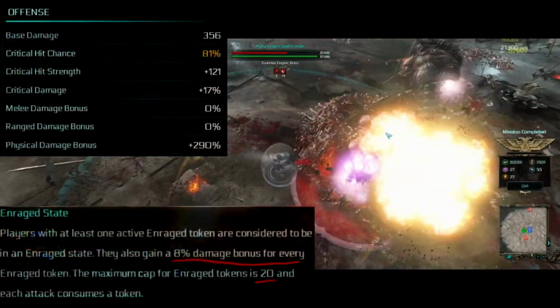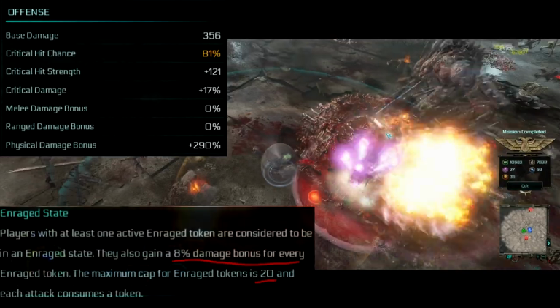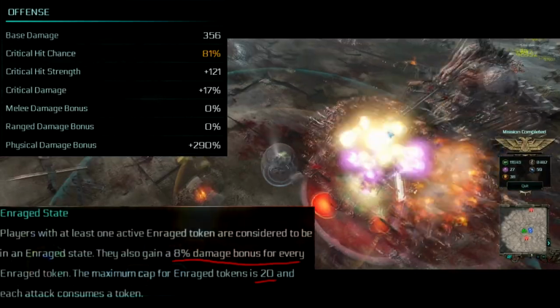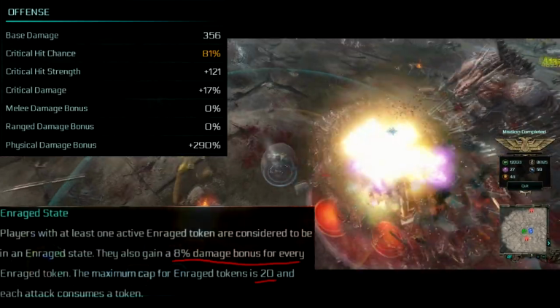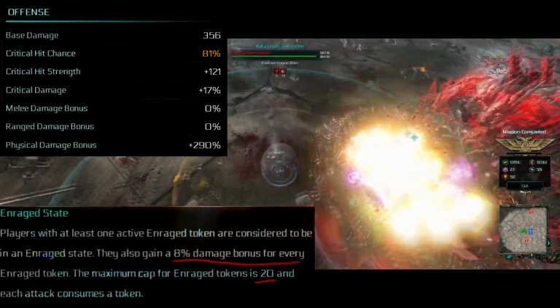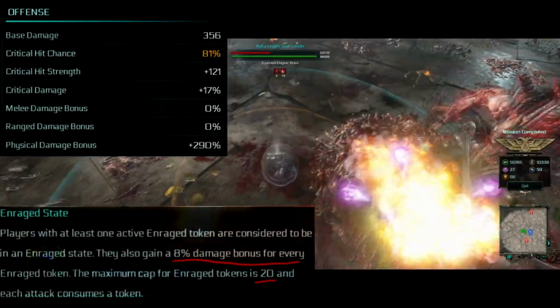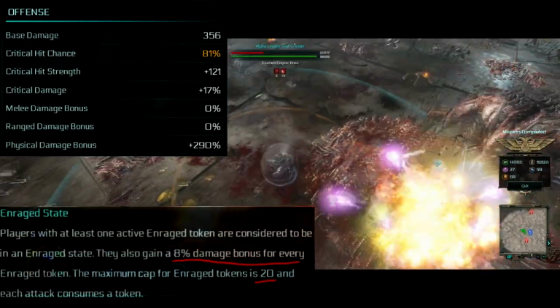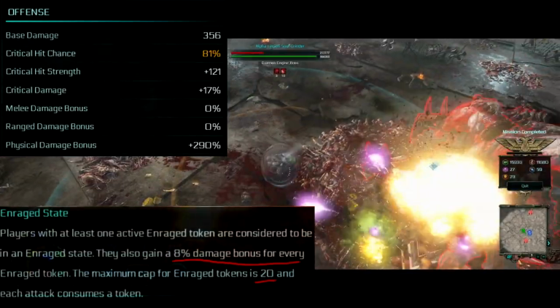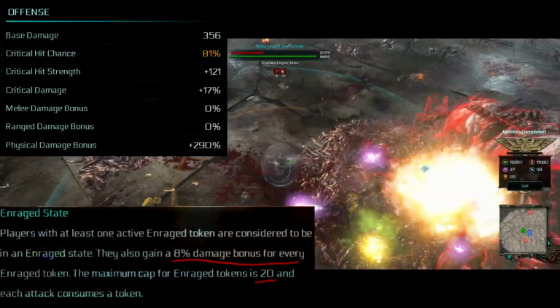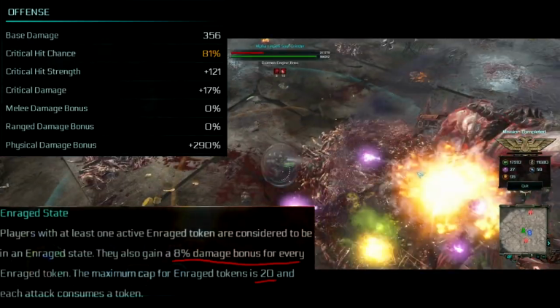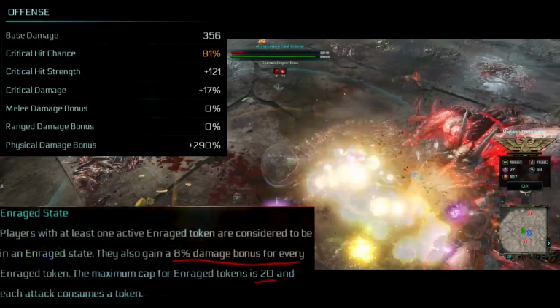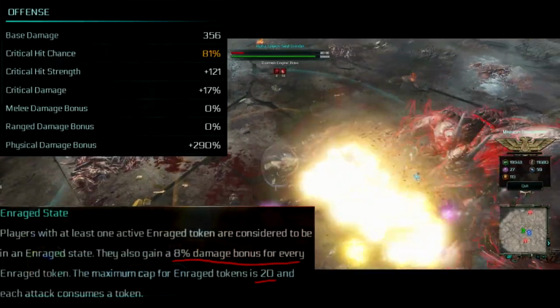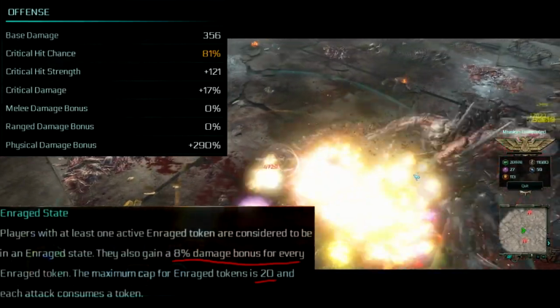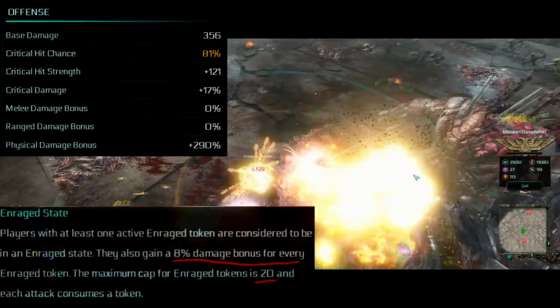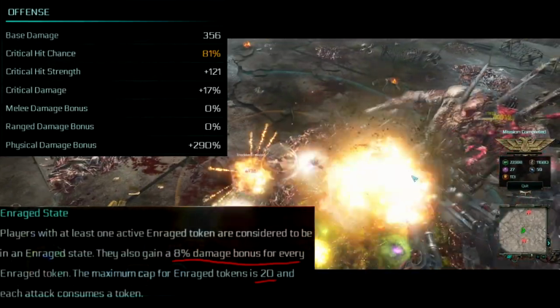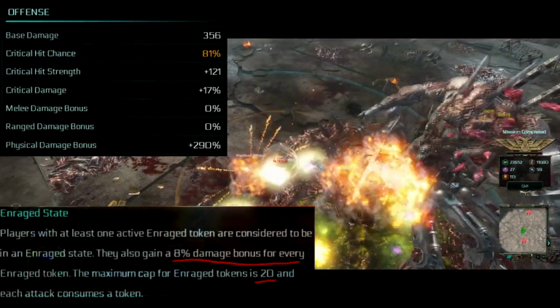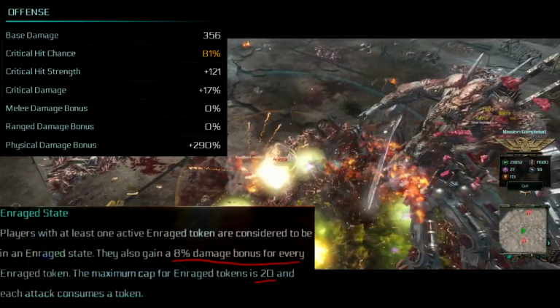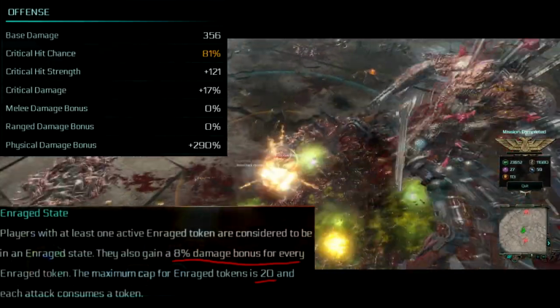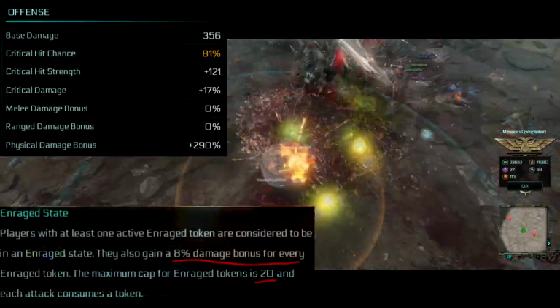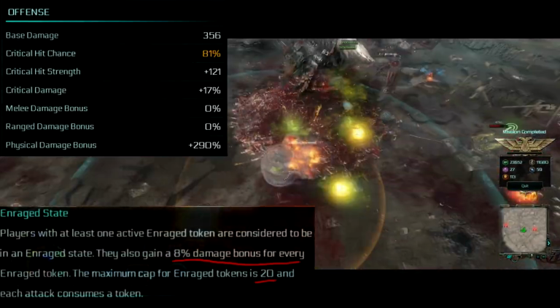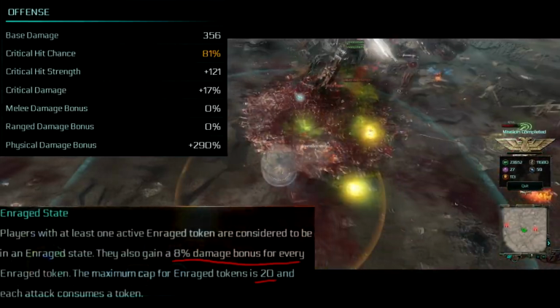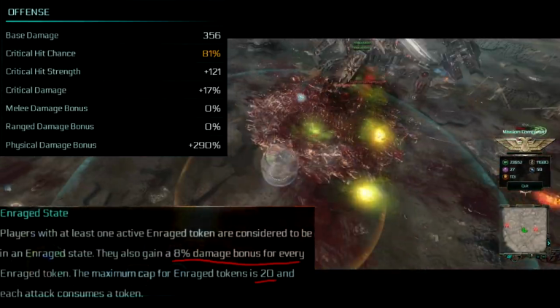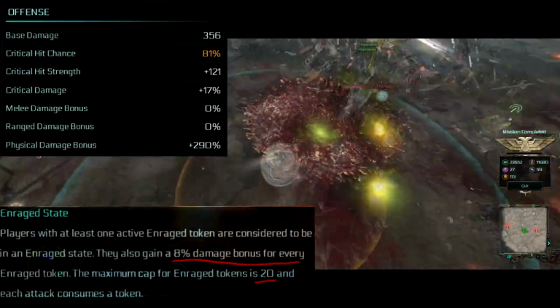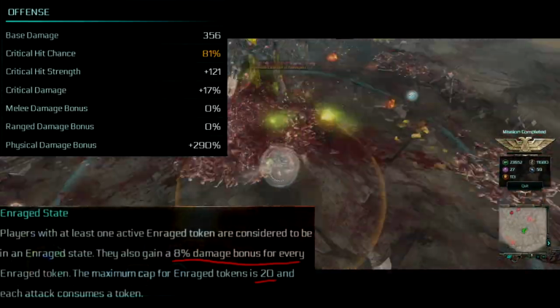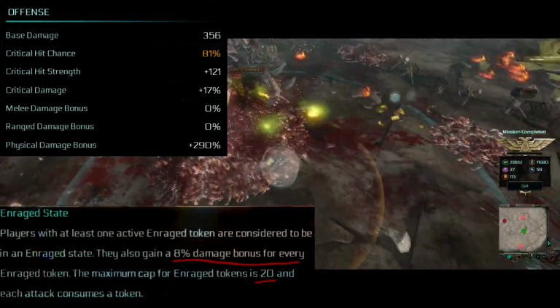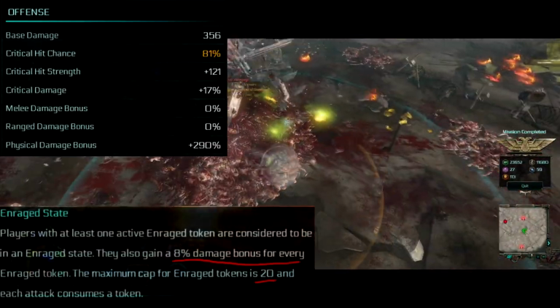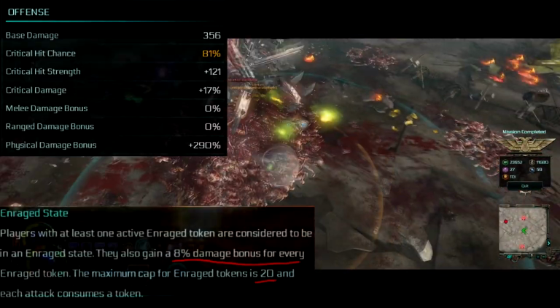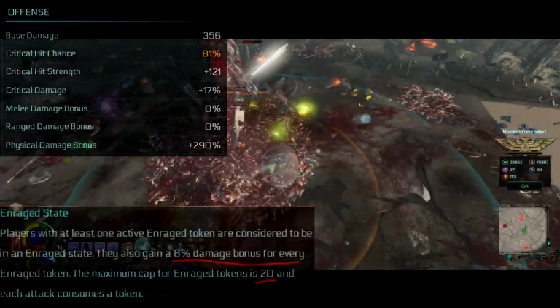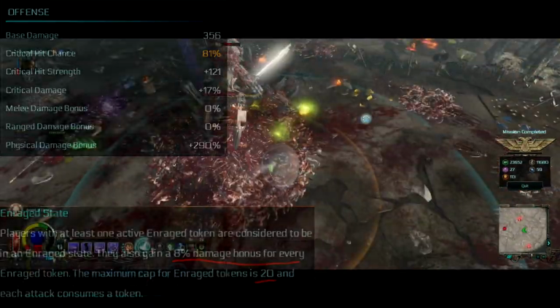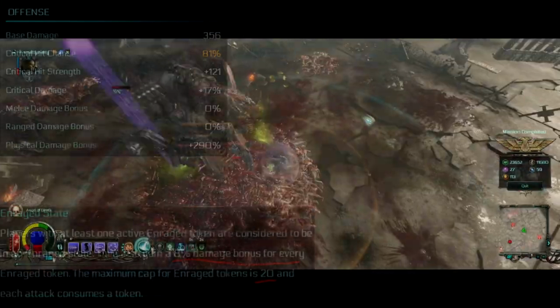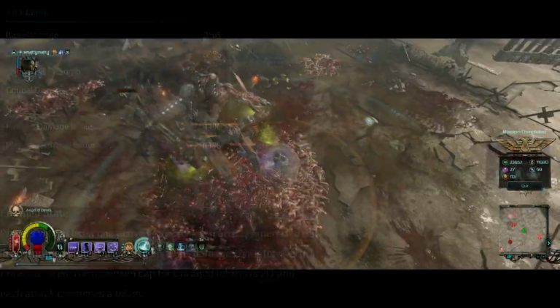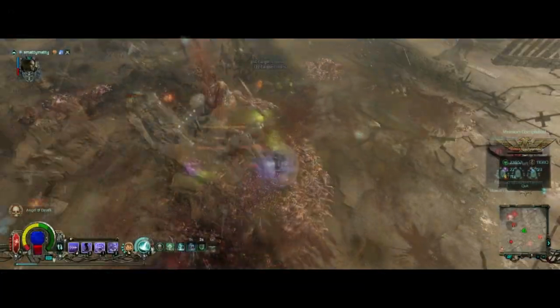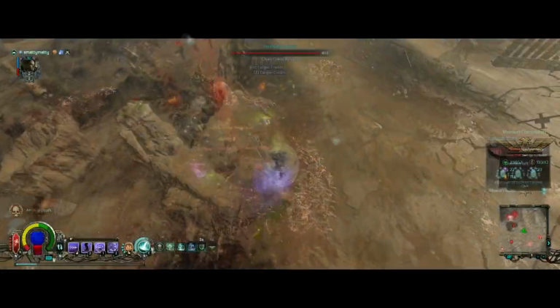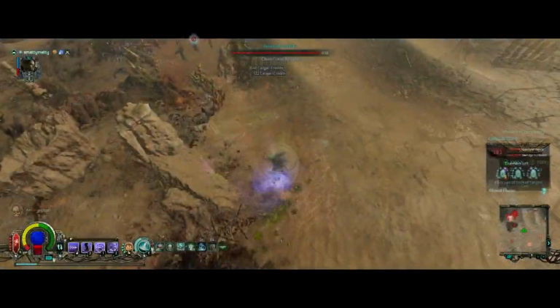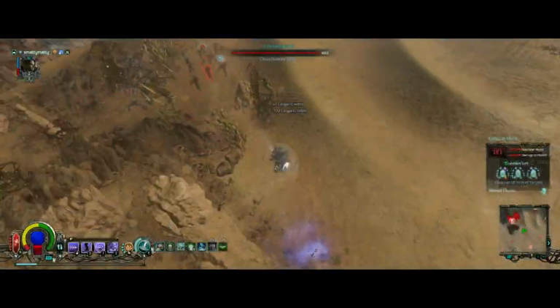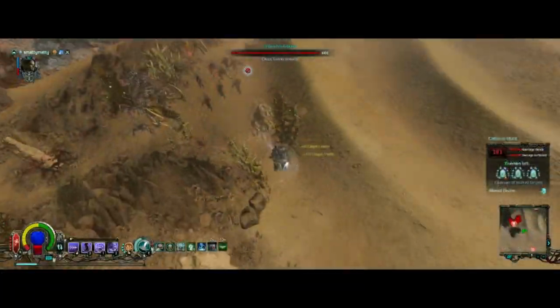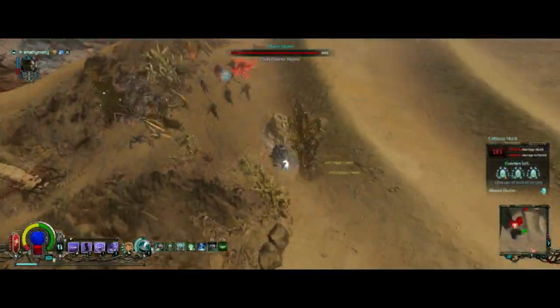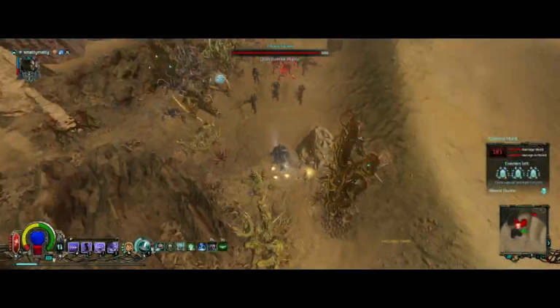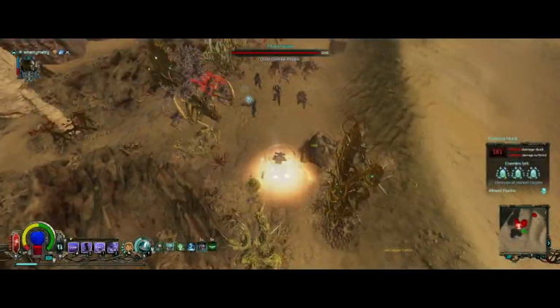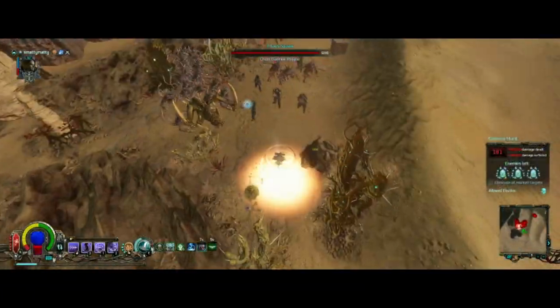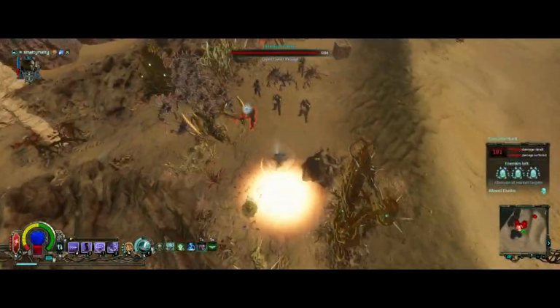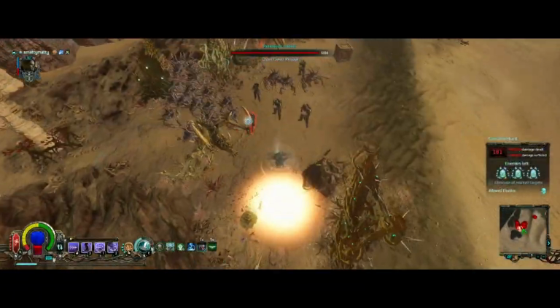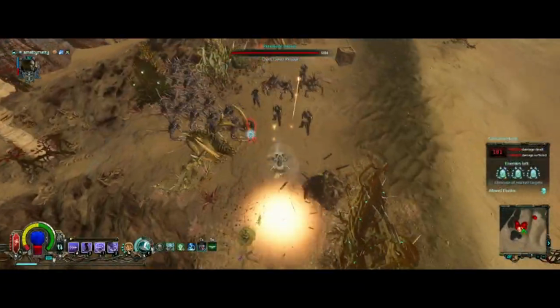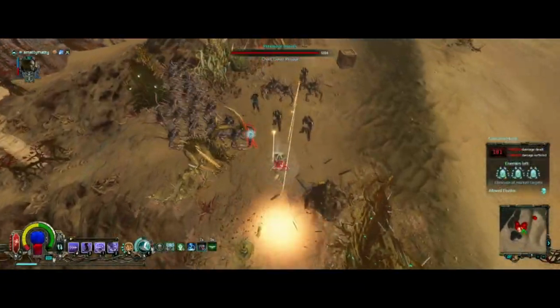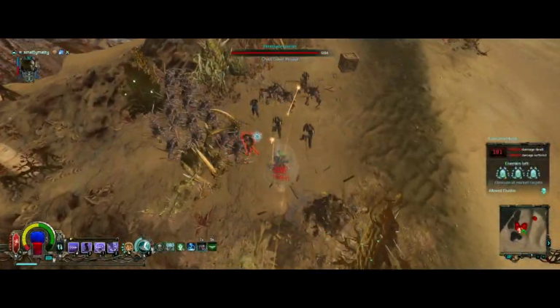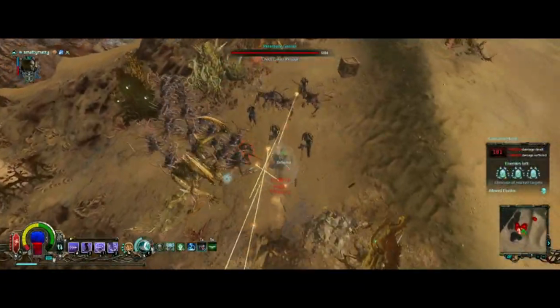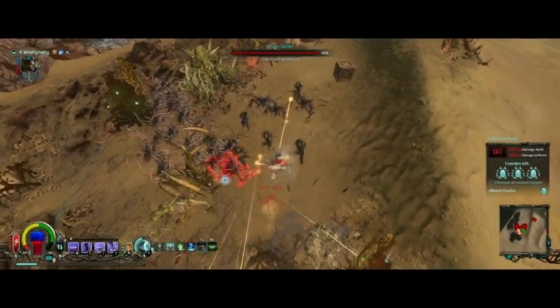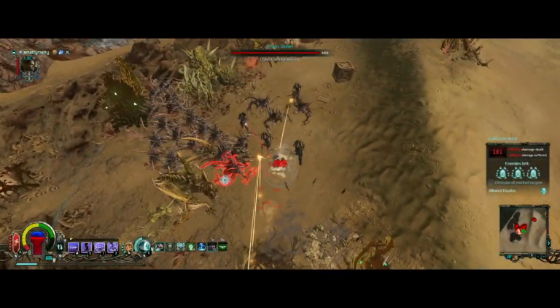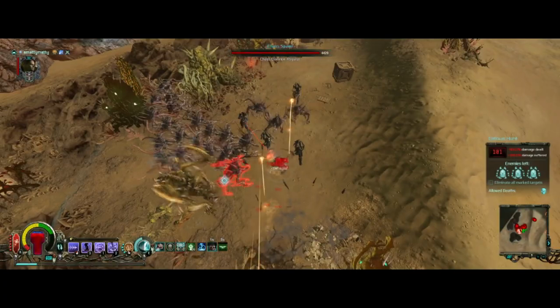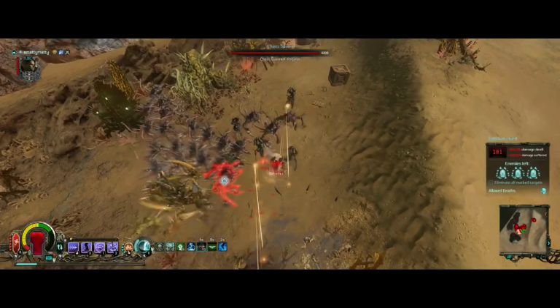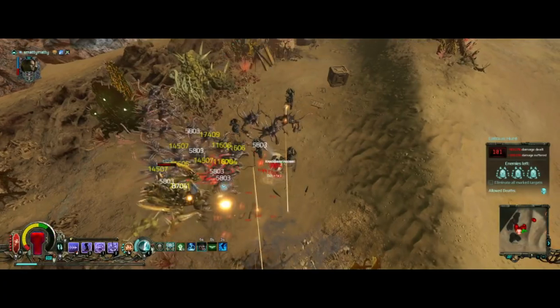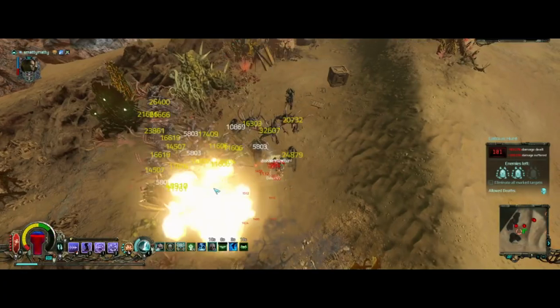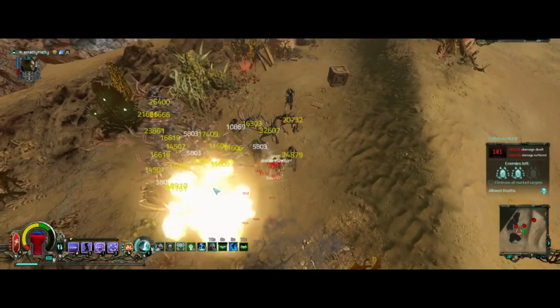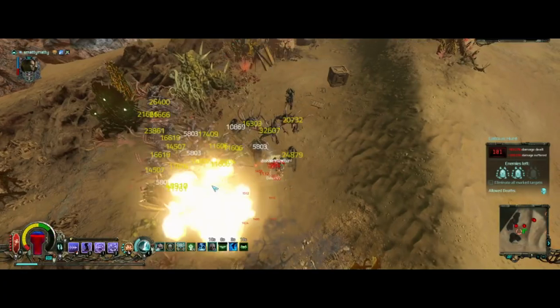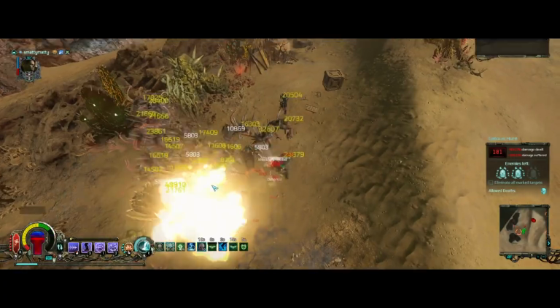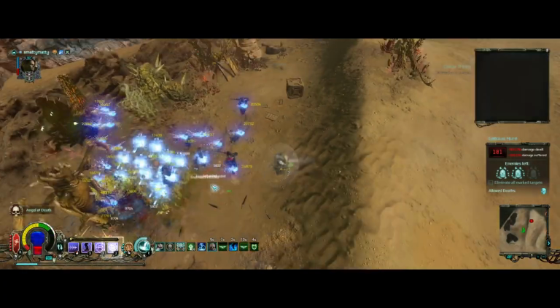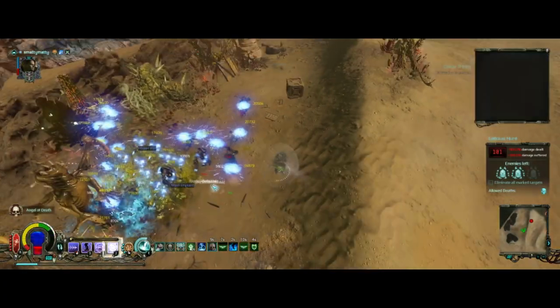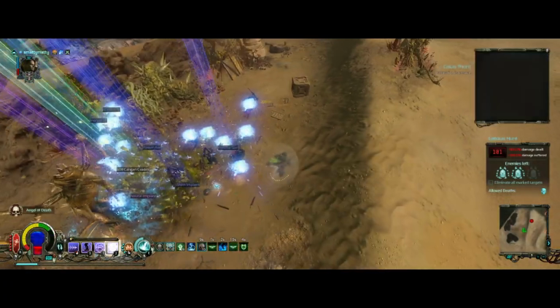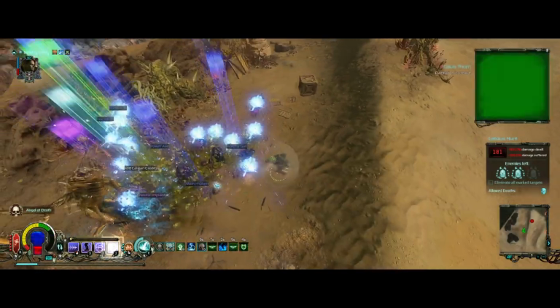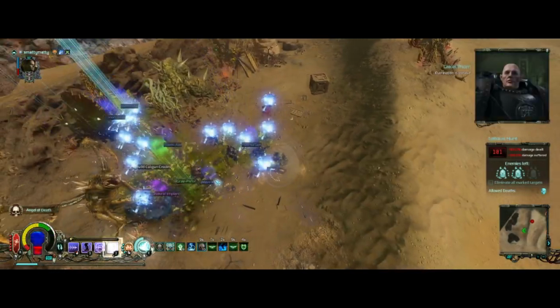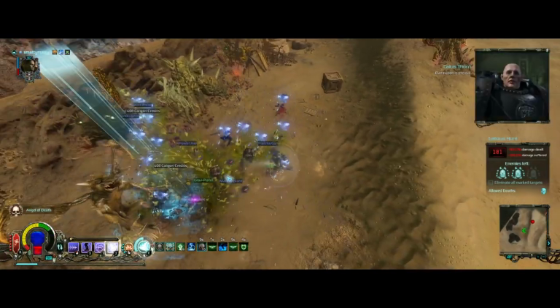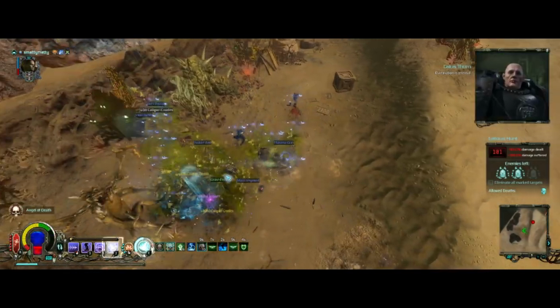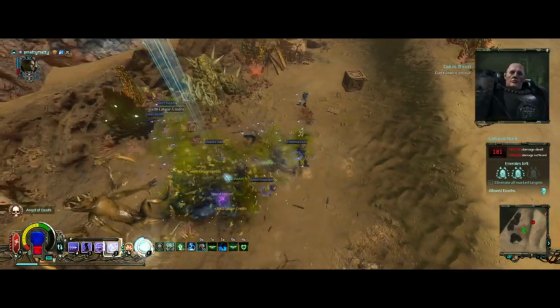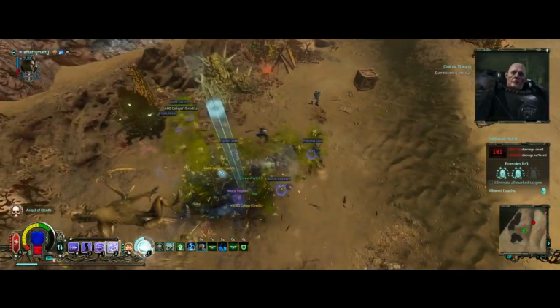This build melts through elites like butter even in plus 10s, and it can survive really well with a ton of leech, damage reduction, and shields.